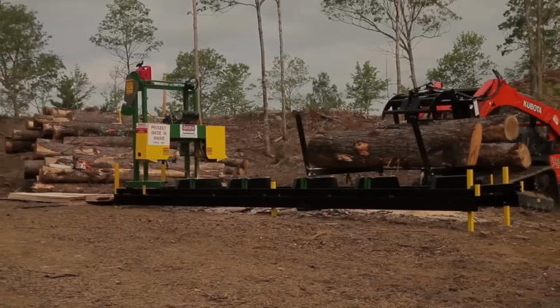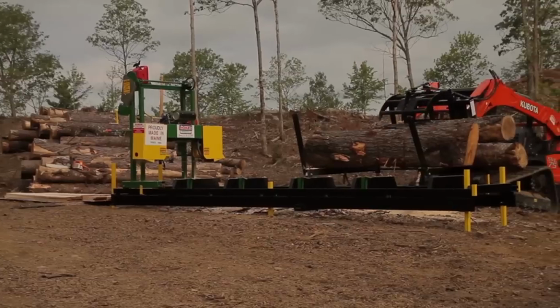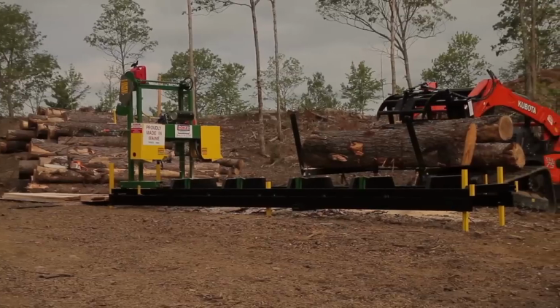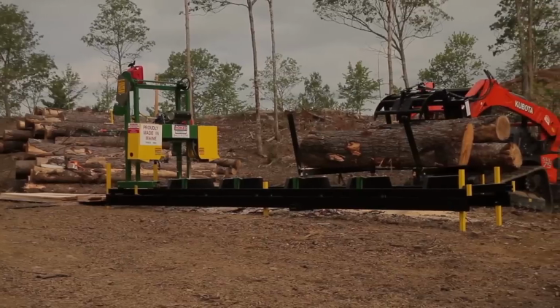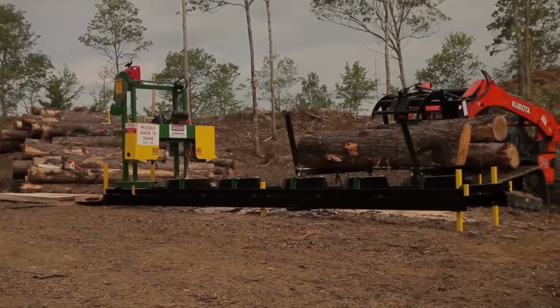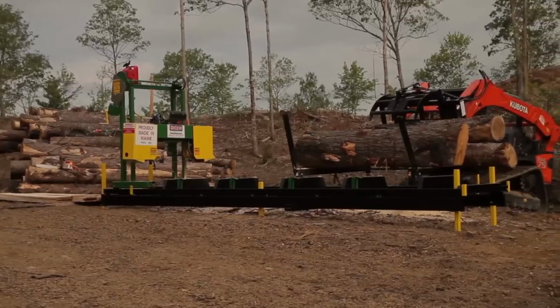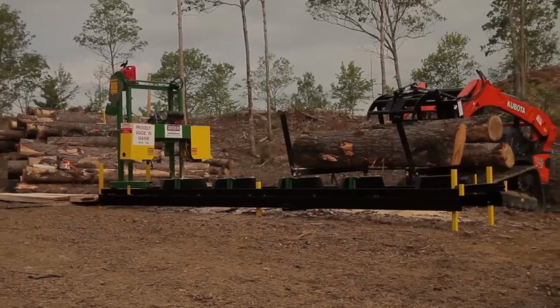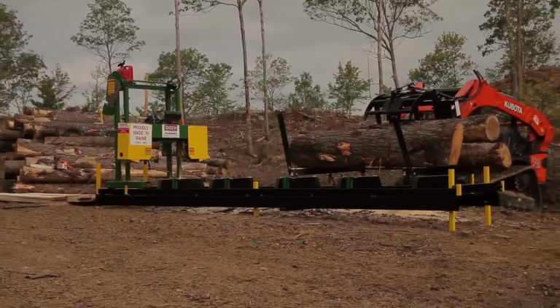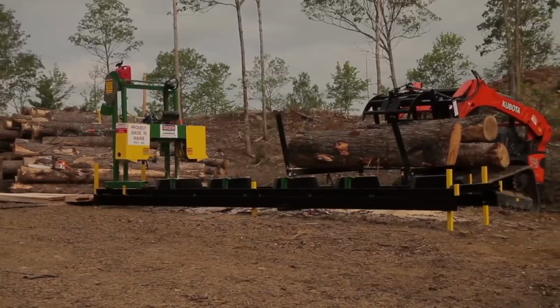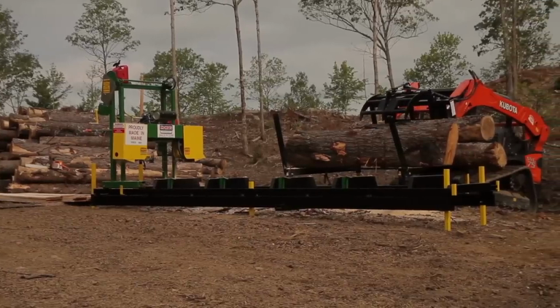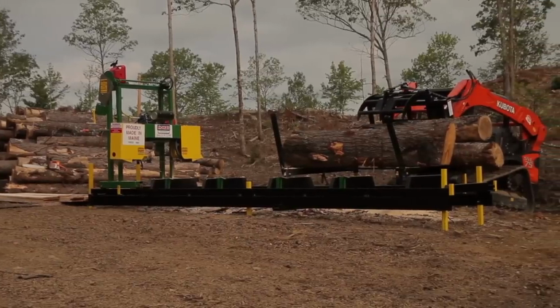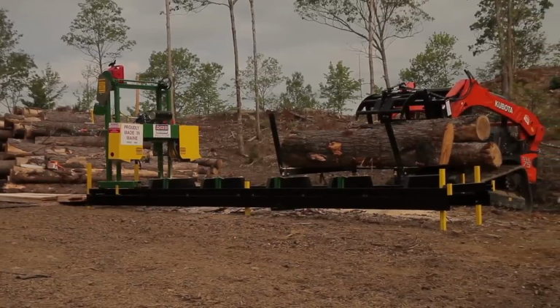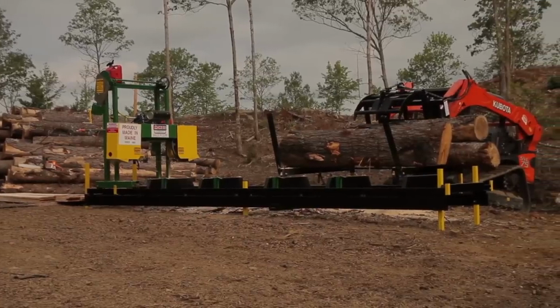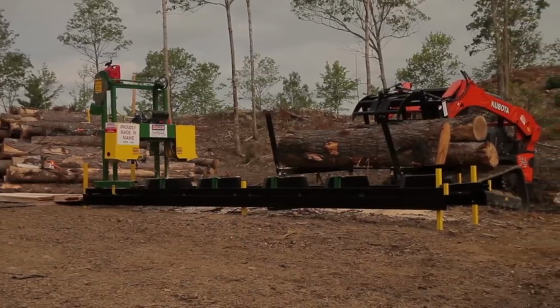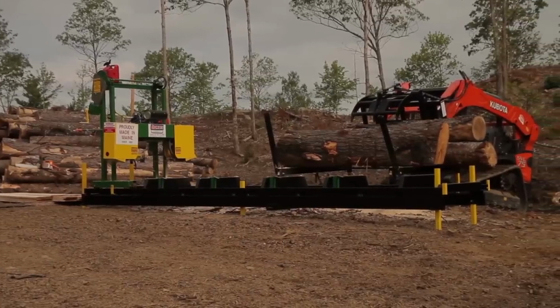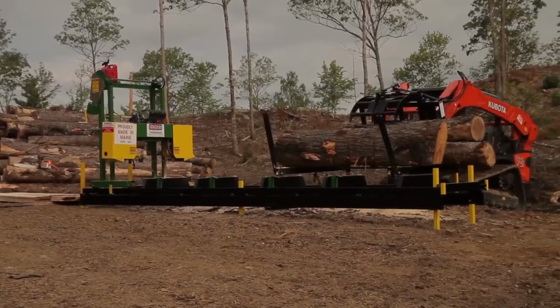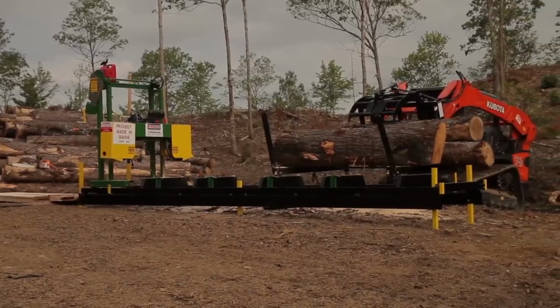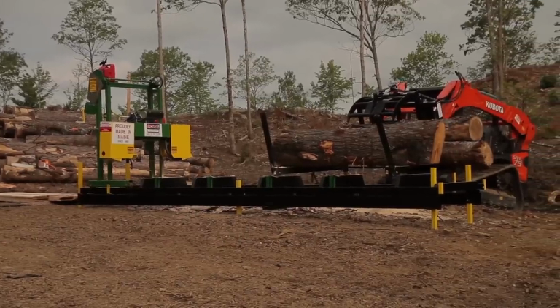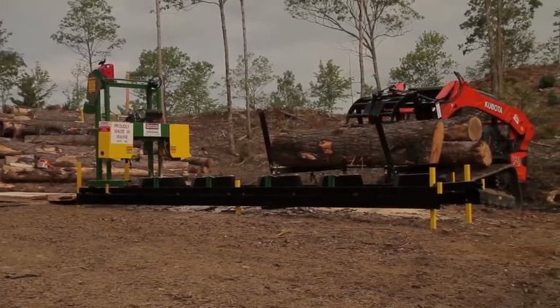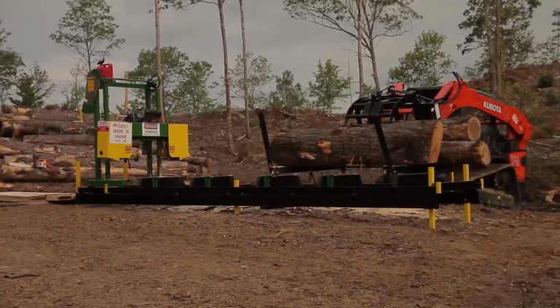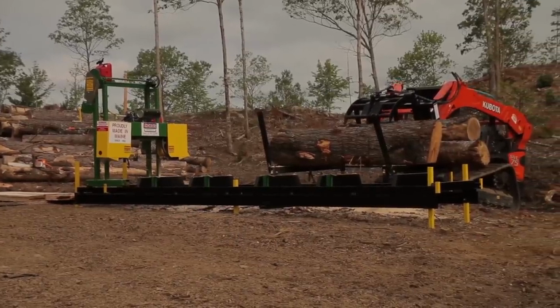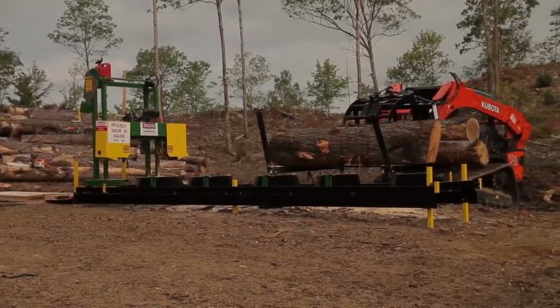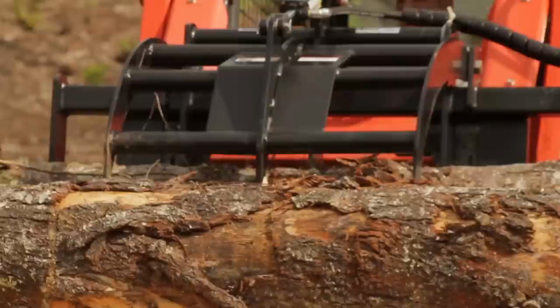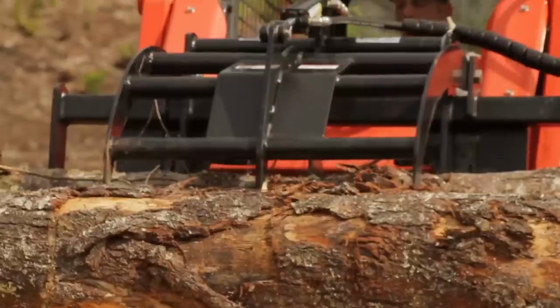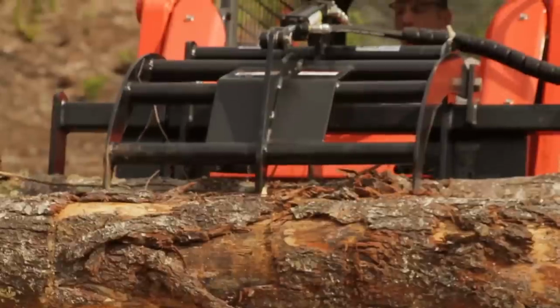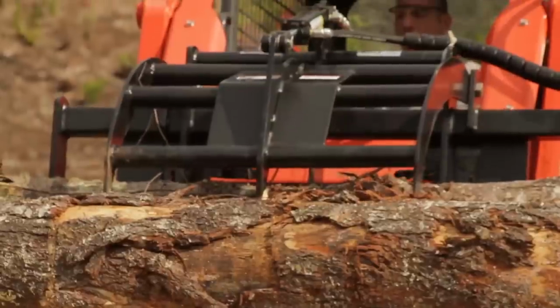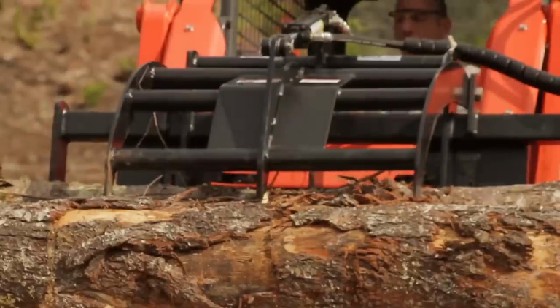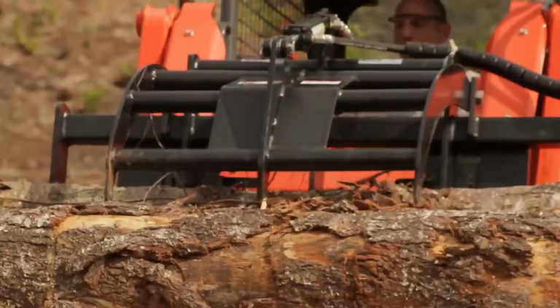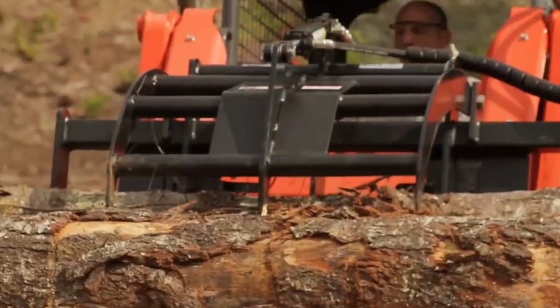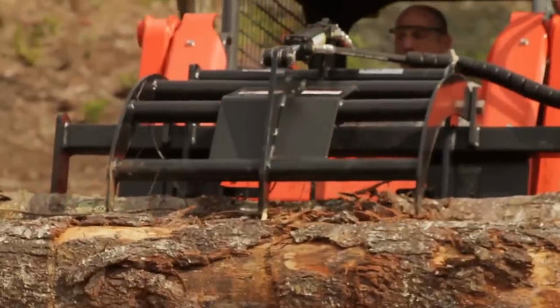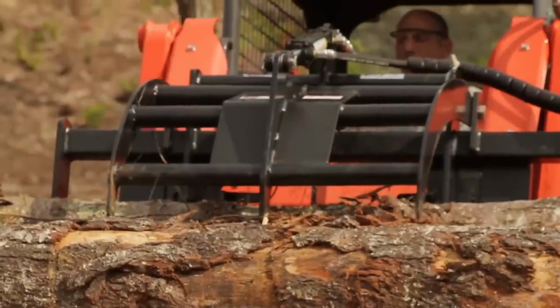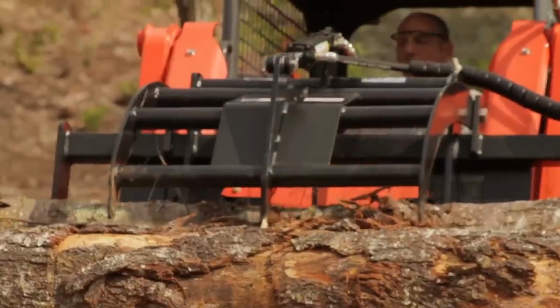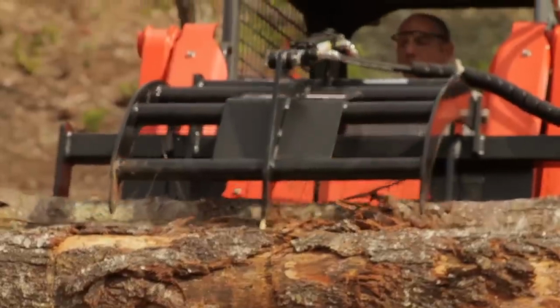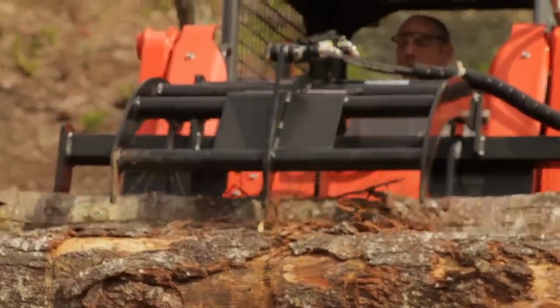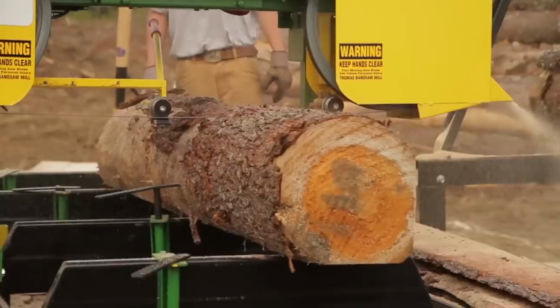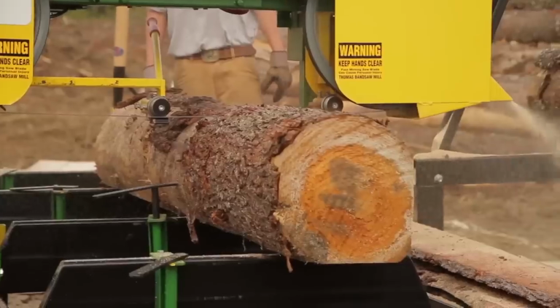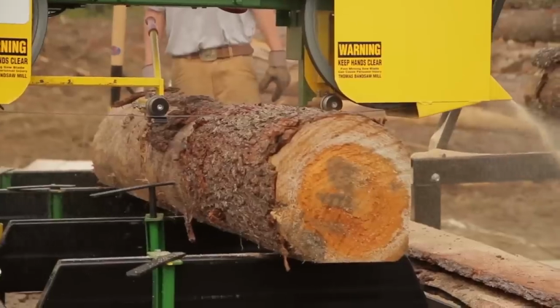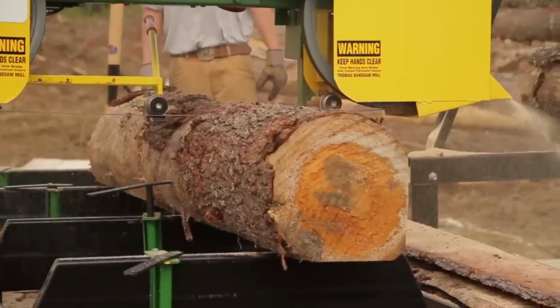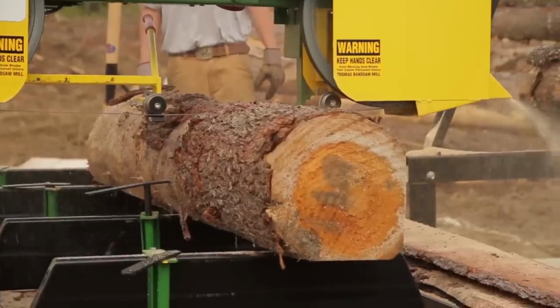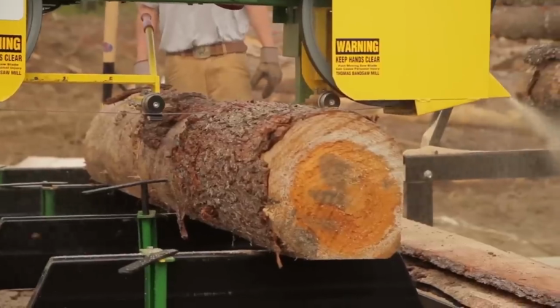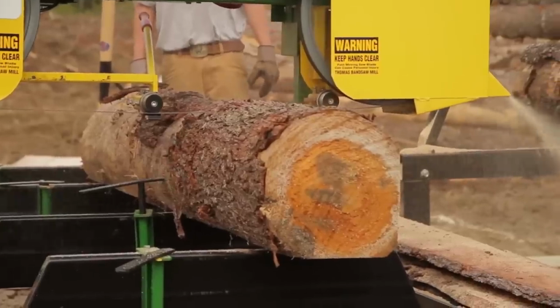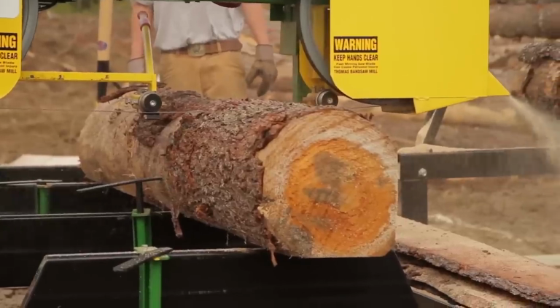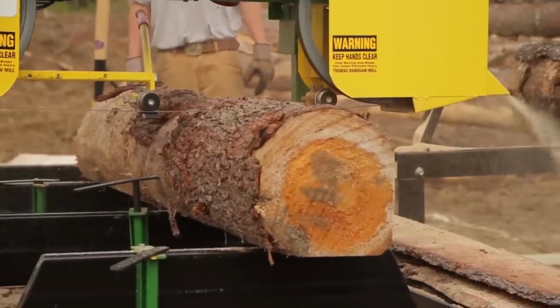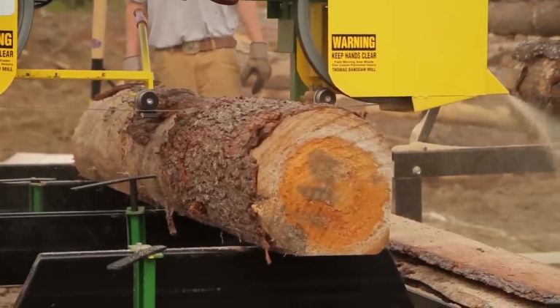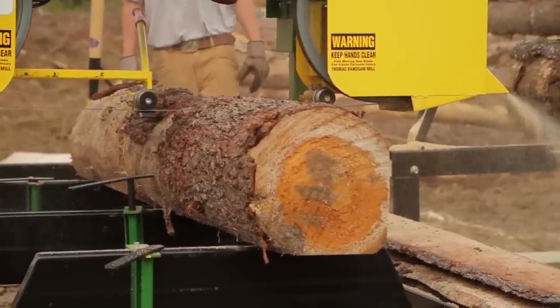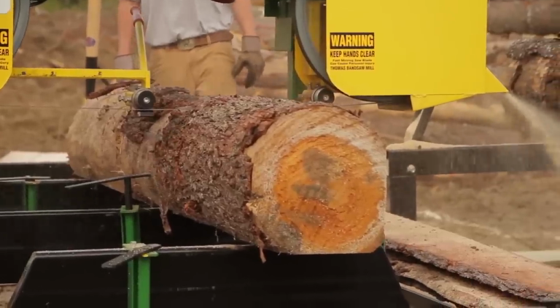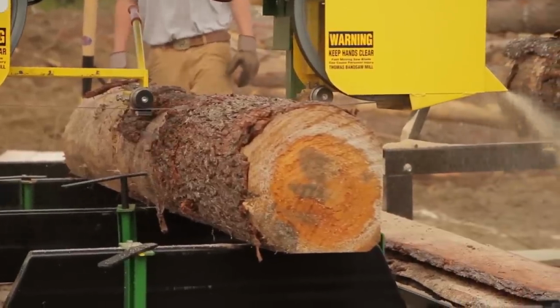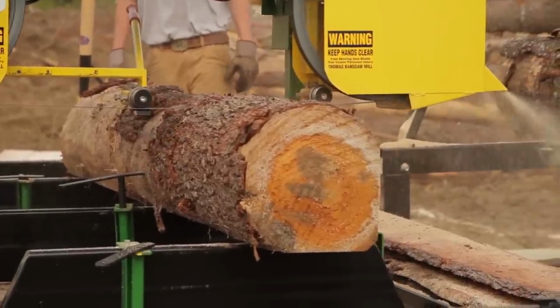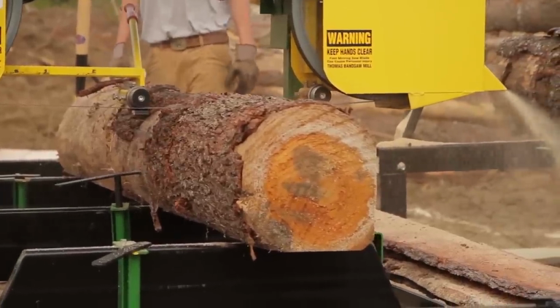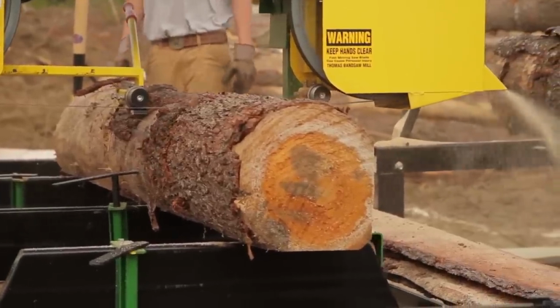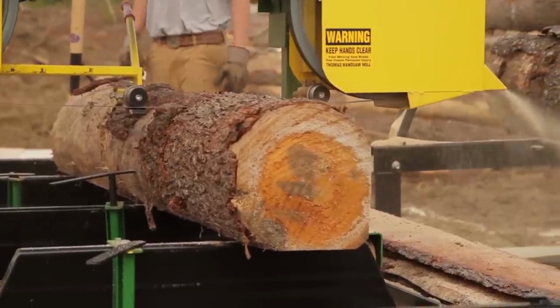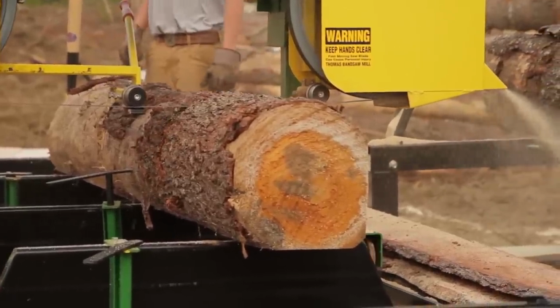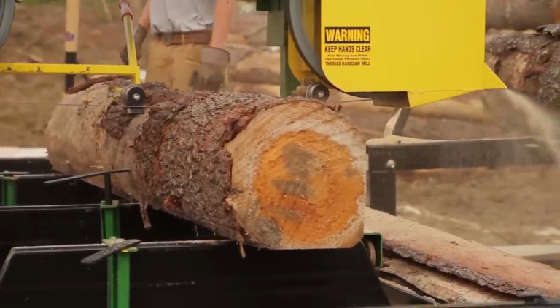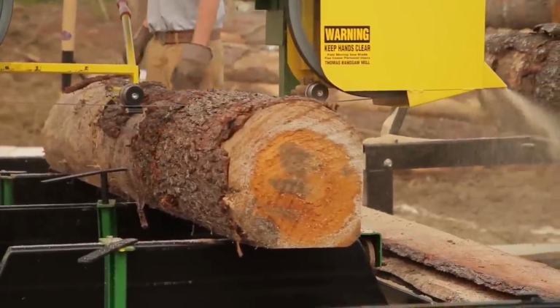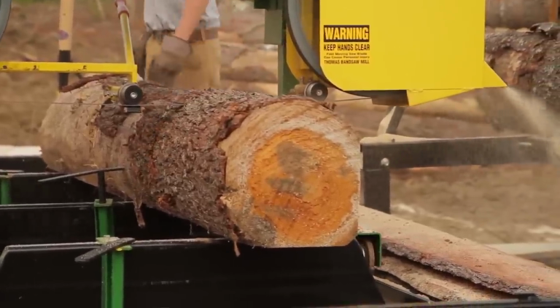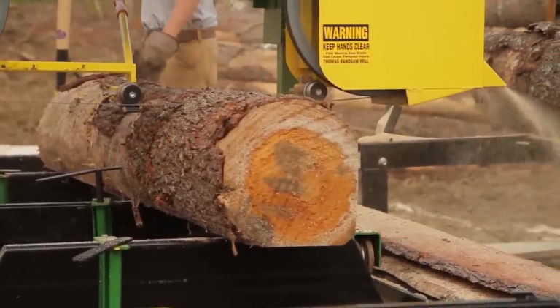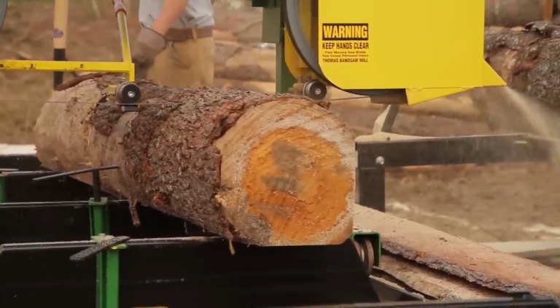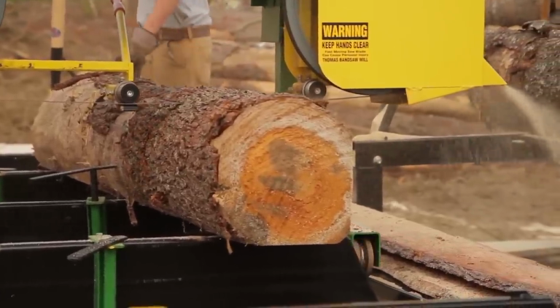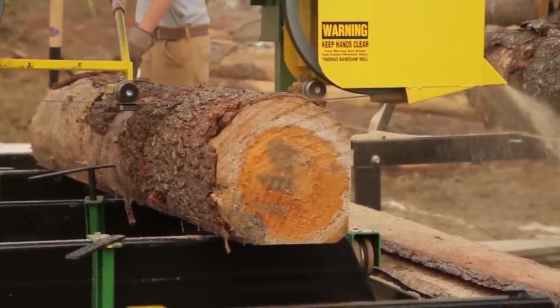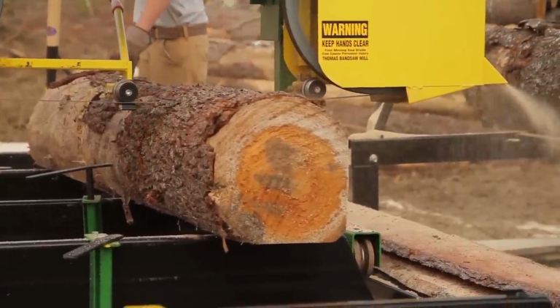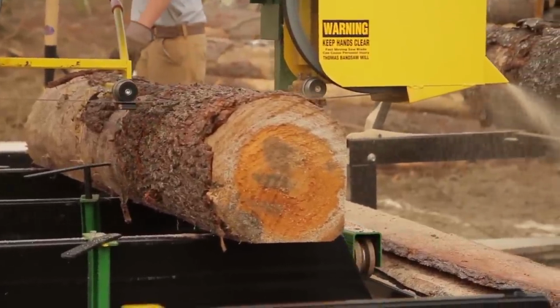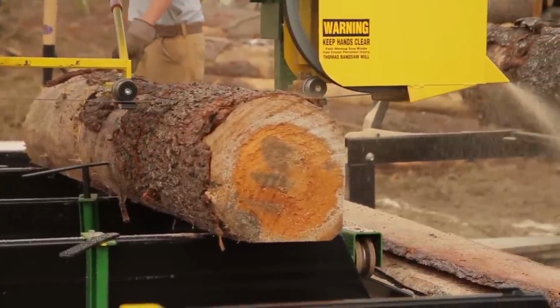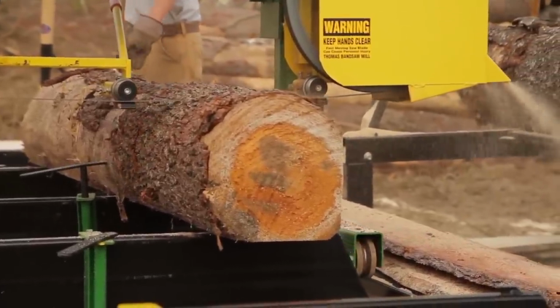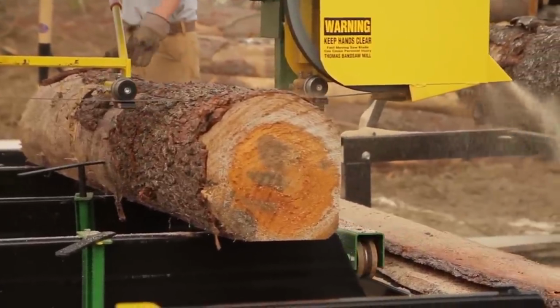That makes it easier to load your logs and to get them onto the machine for sawing quicker. You're not always on and off the tractor if you're using a tractor to load with.